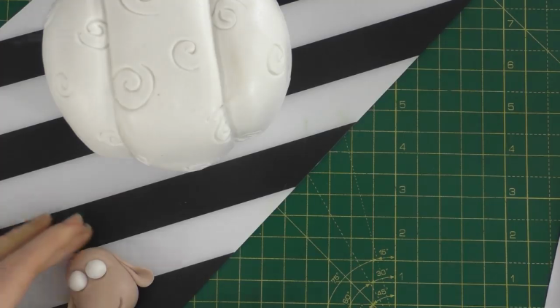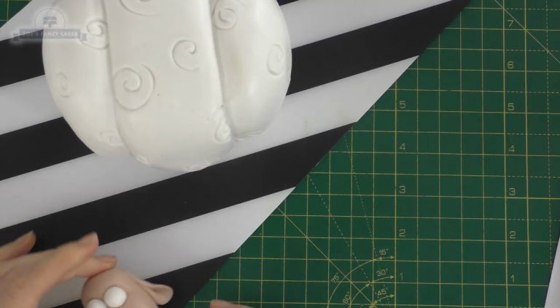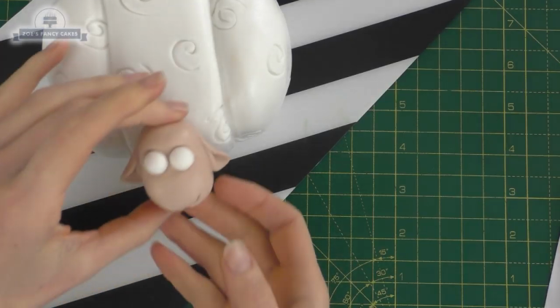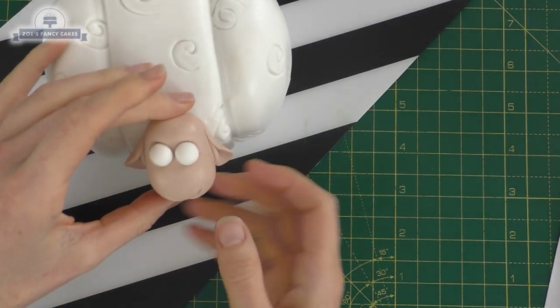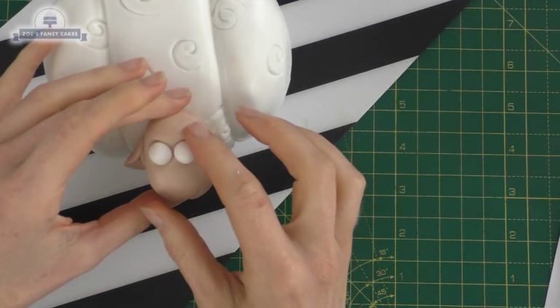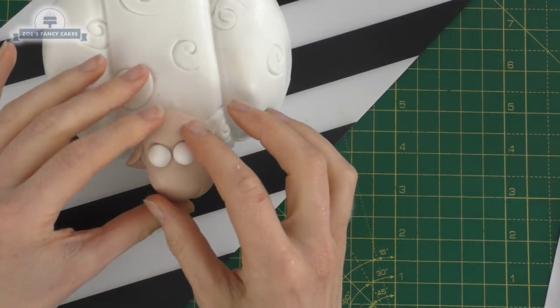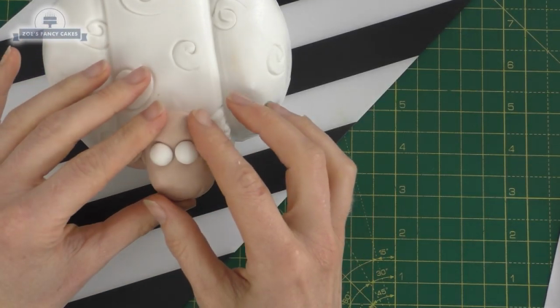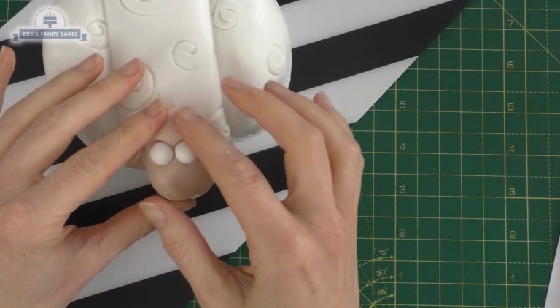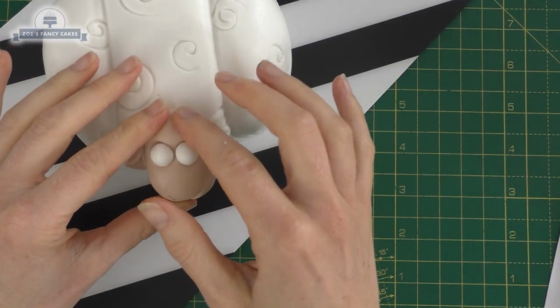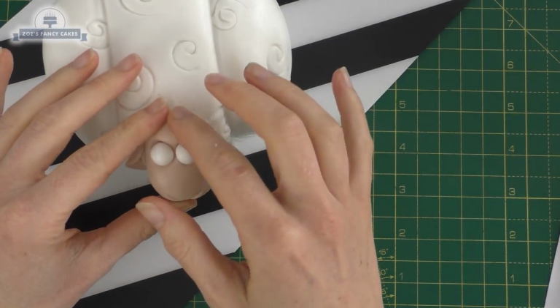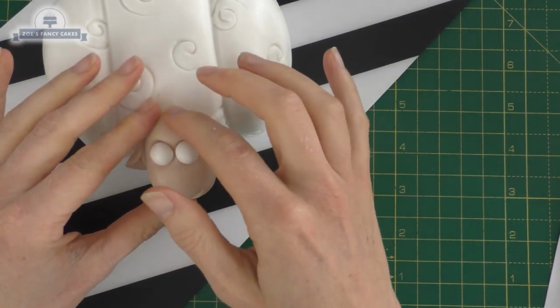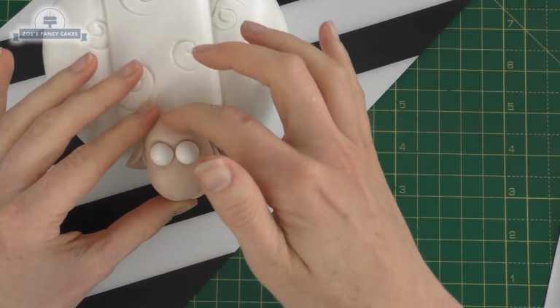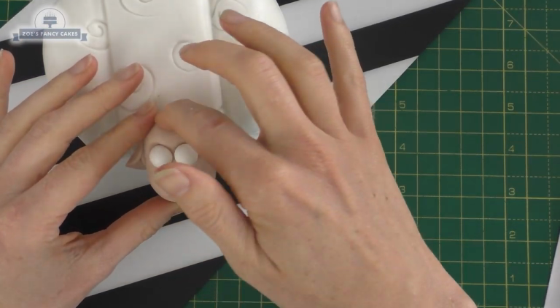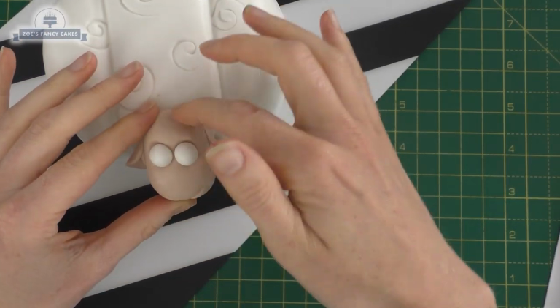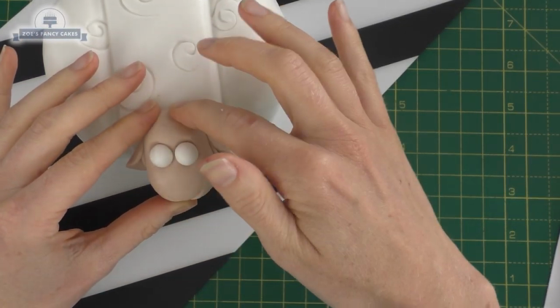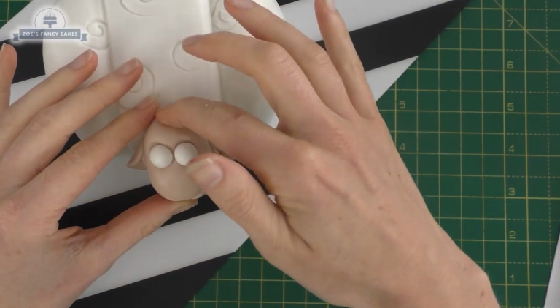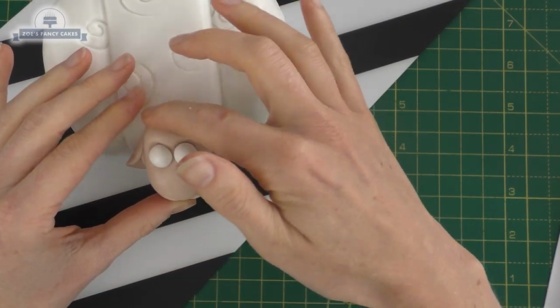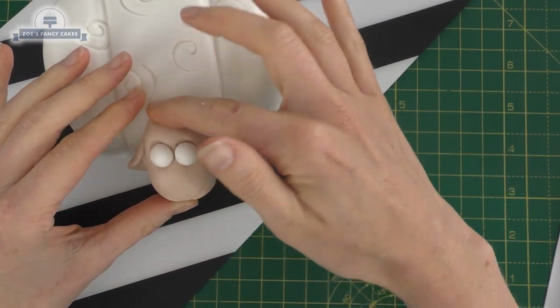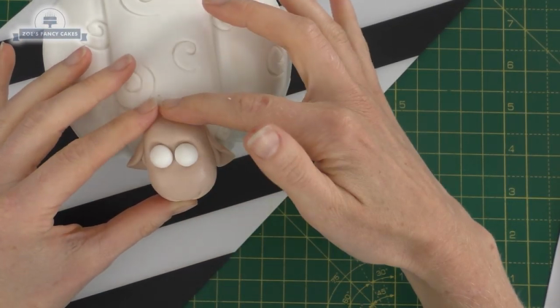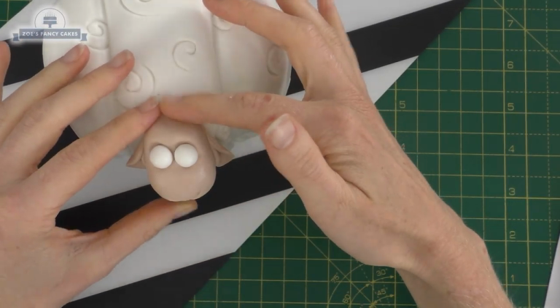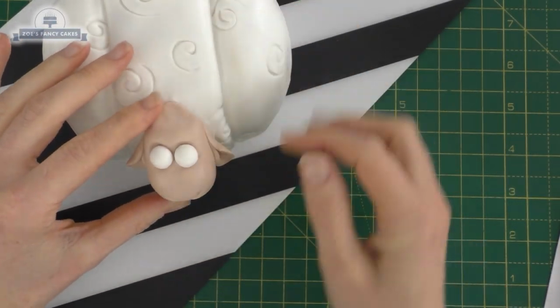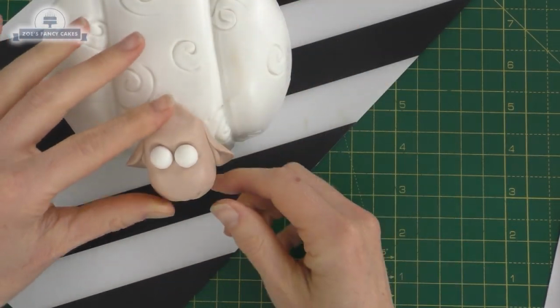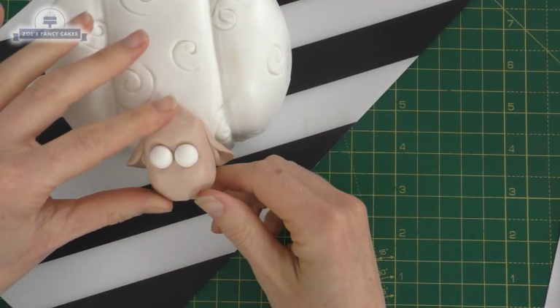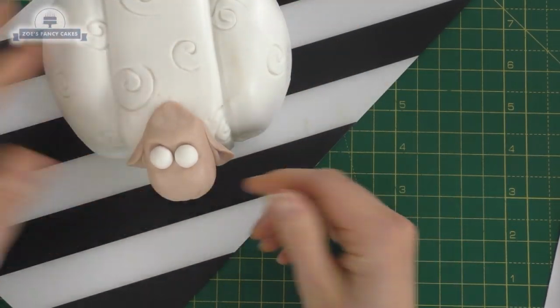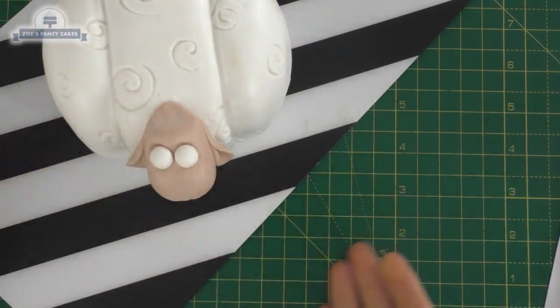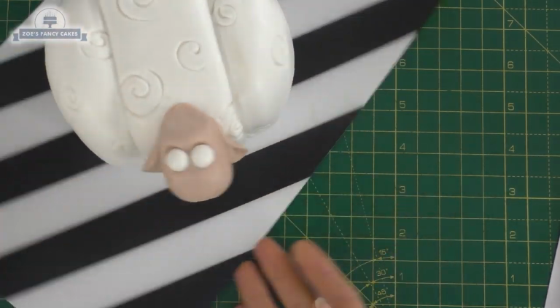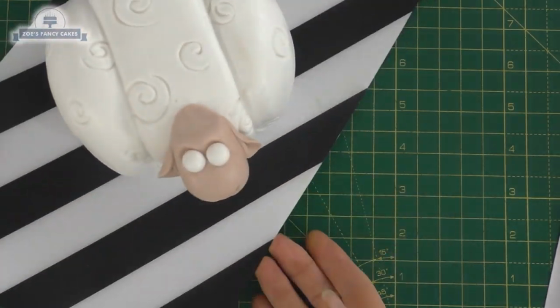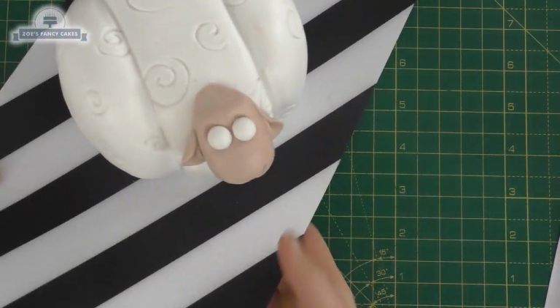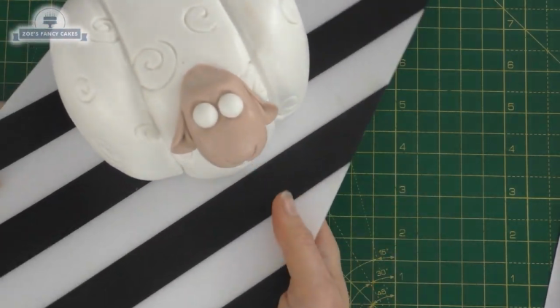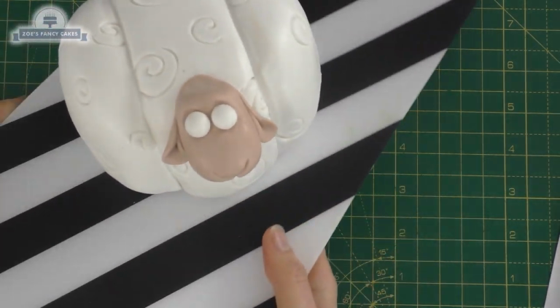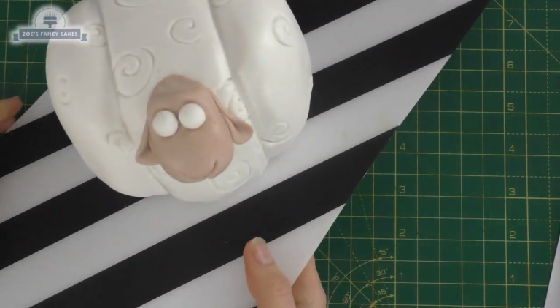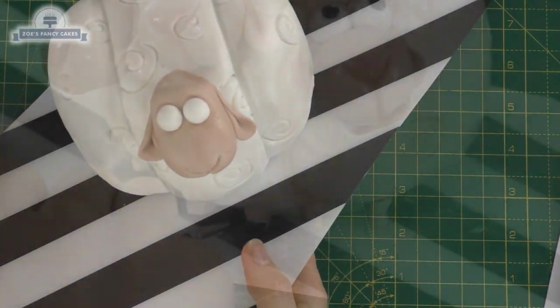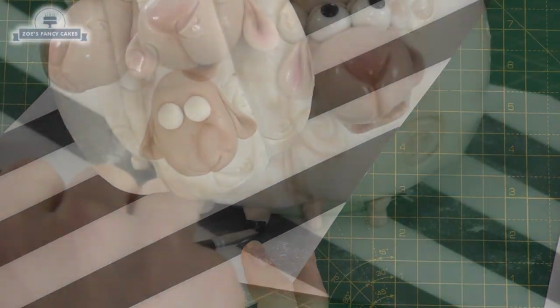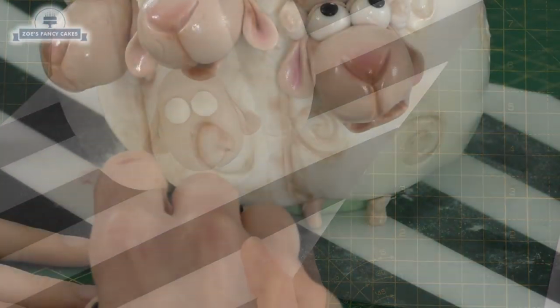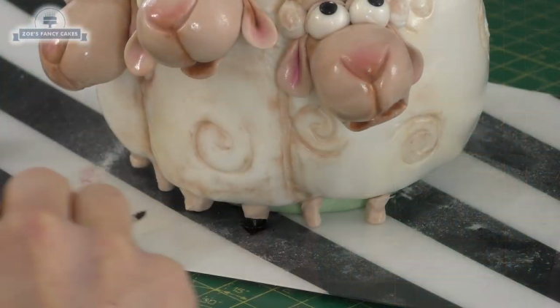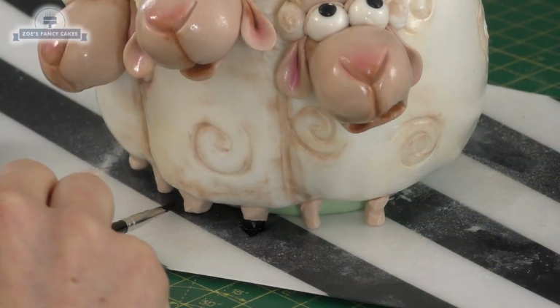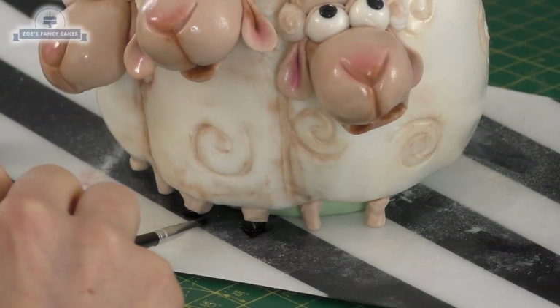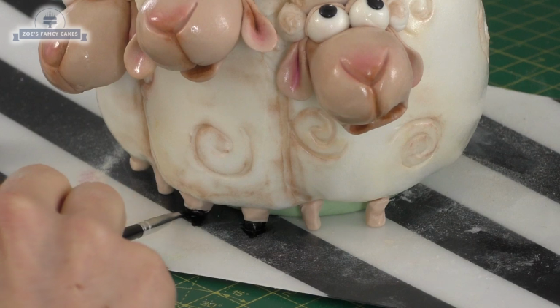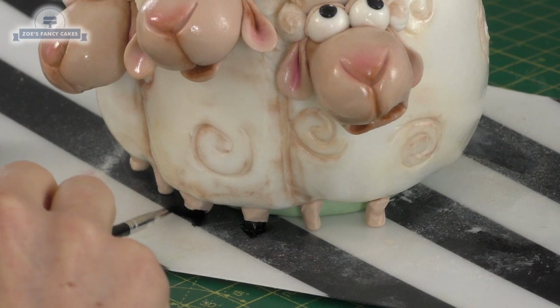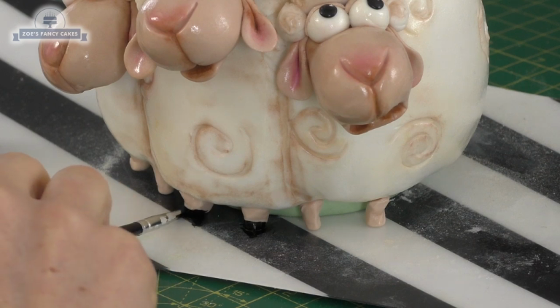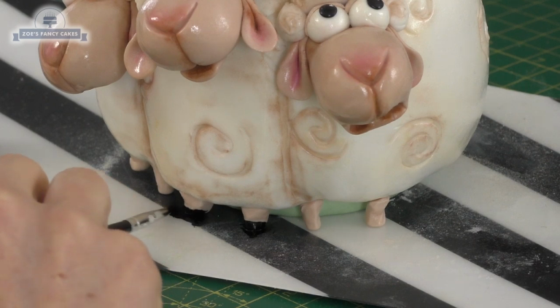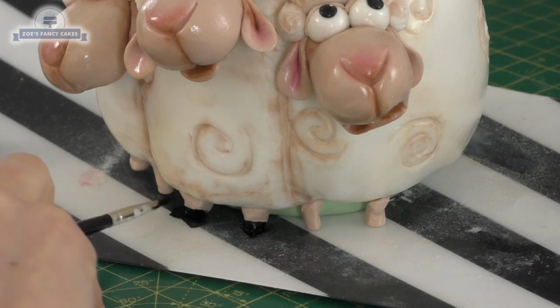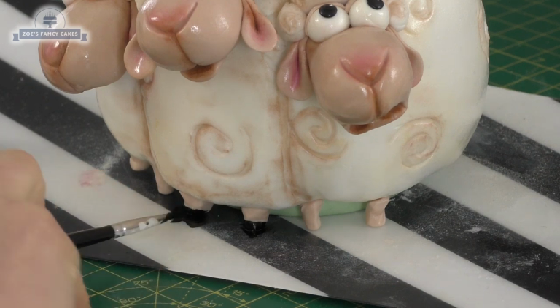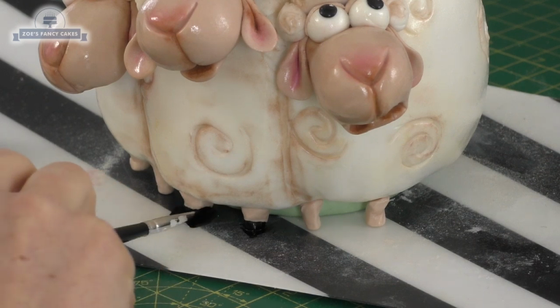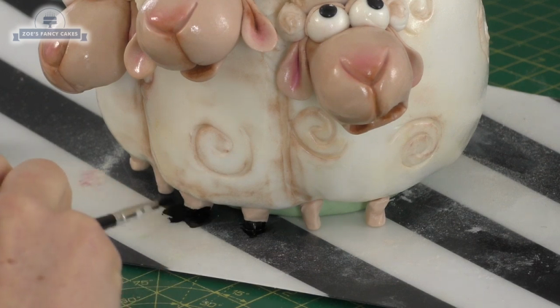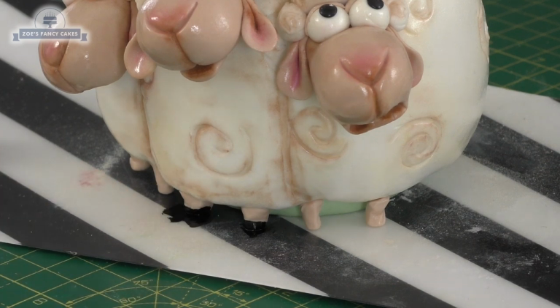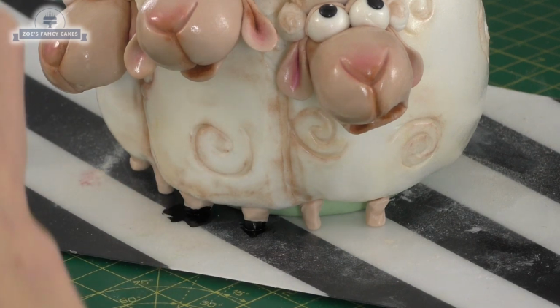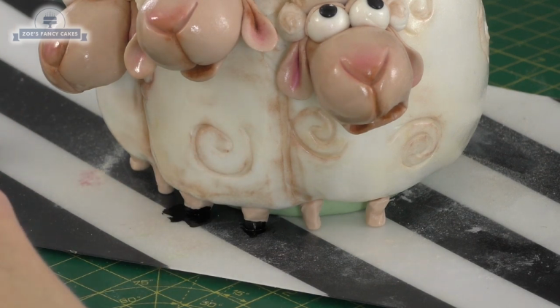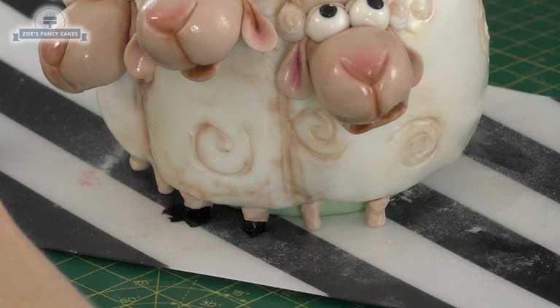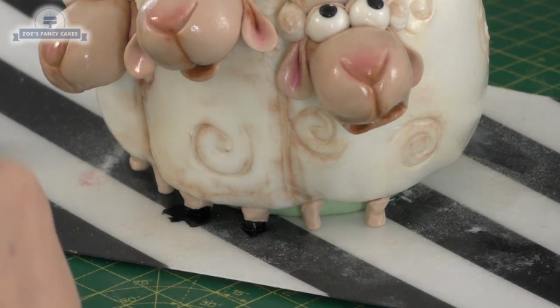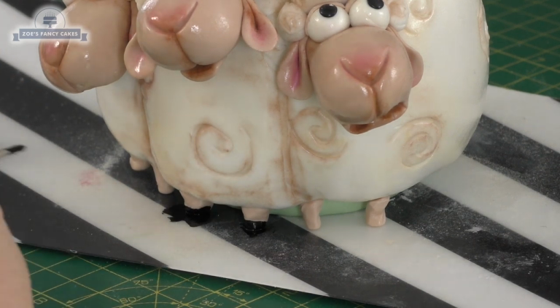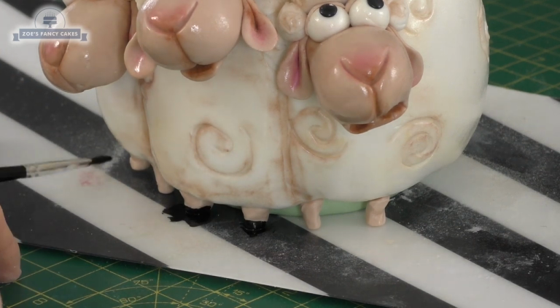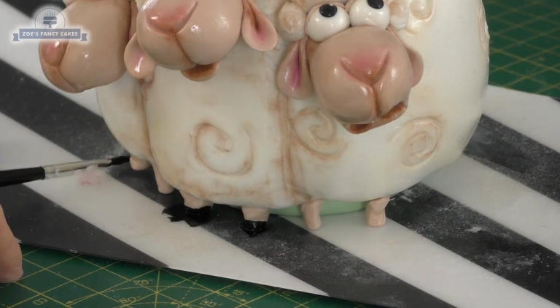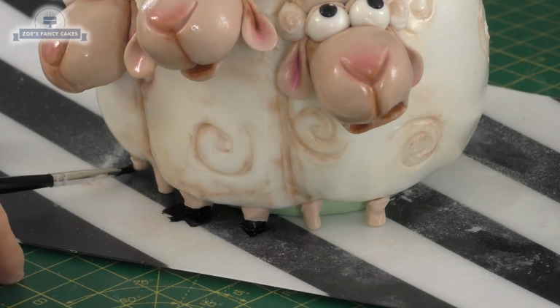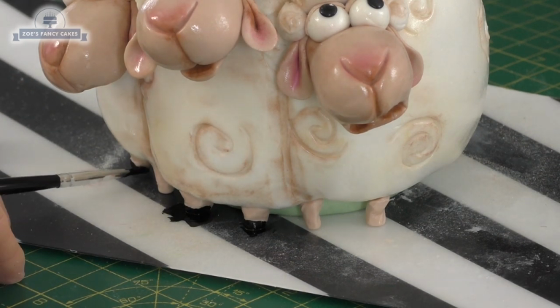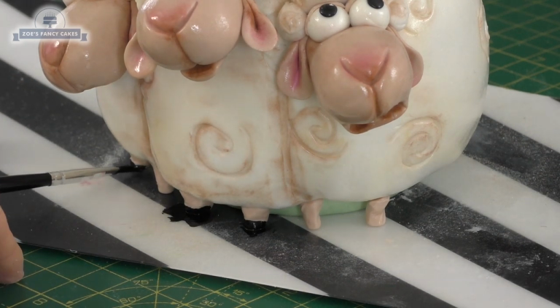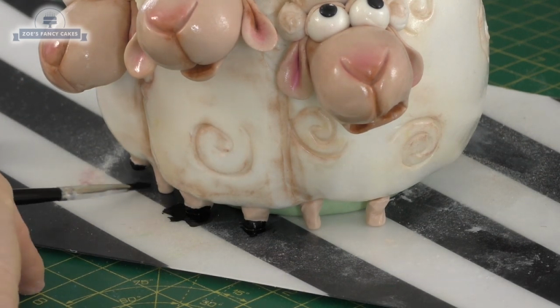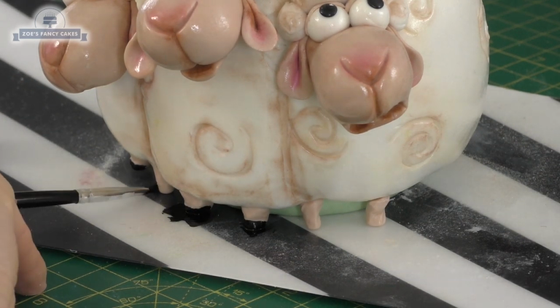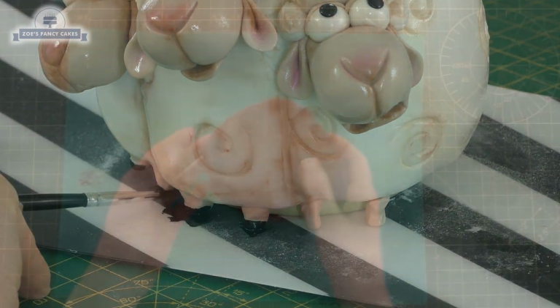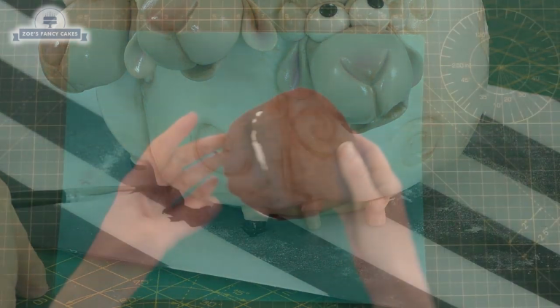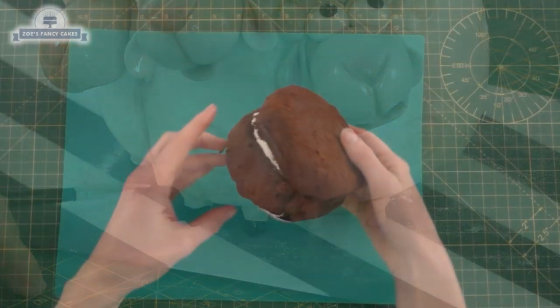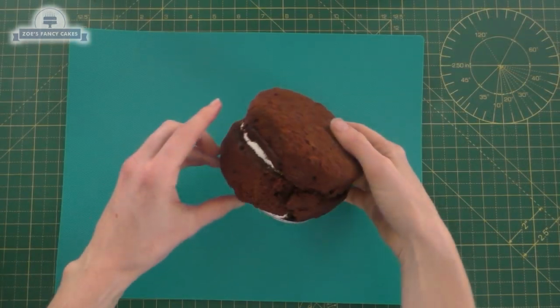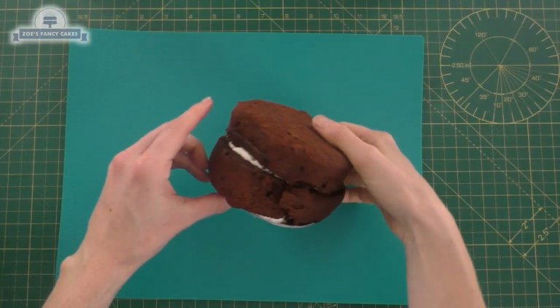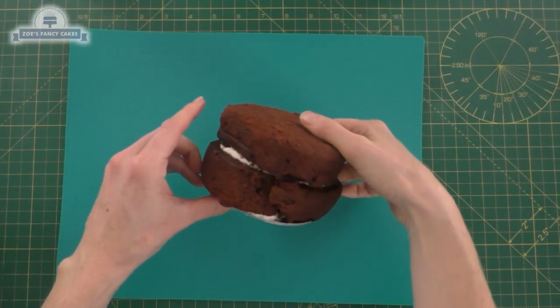Hi guys, in this video we're going to make Bo Peep's sheep - Billy, Goat and Gruff - and this is to go with my cake that I made last week, Bo Peep.